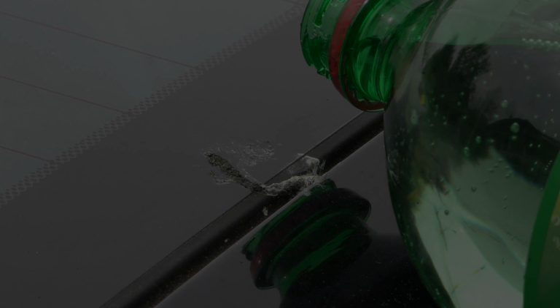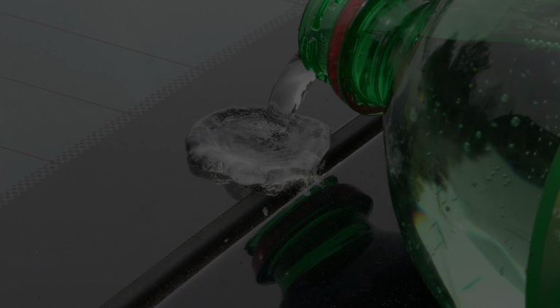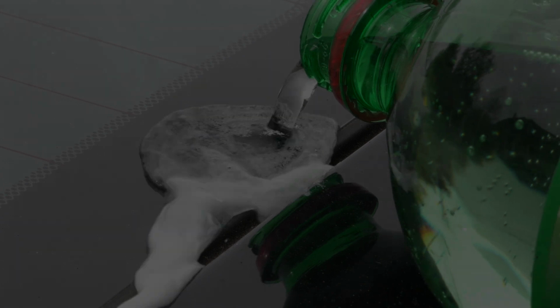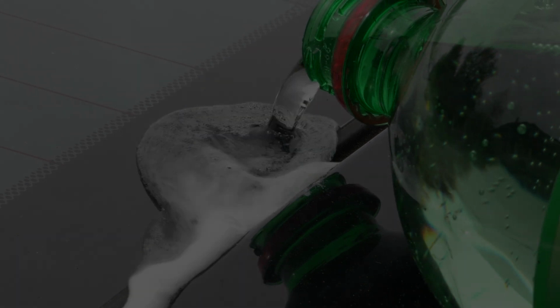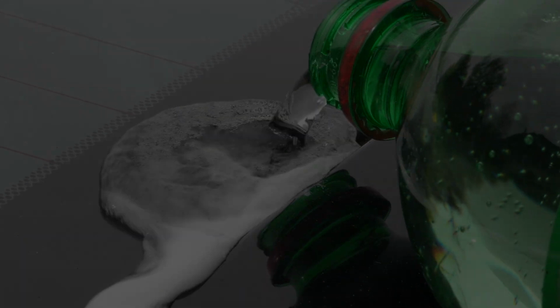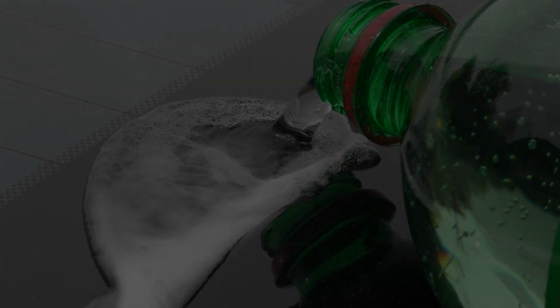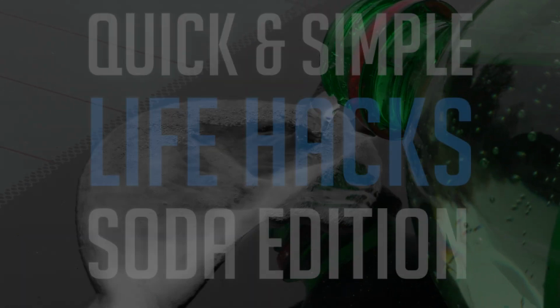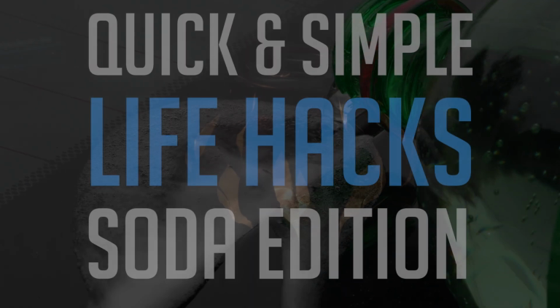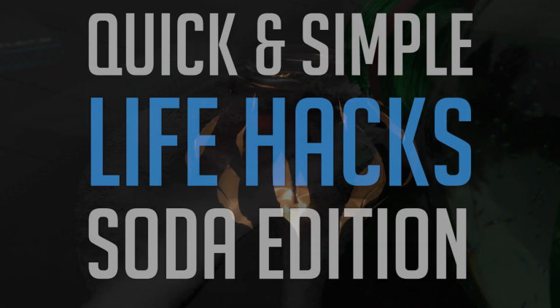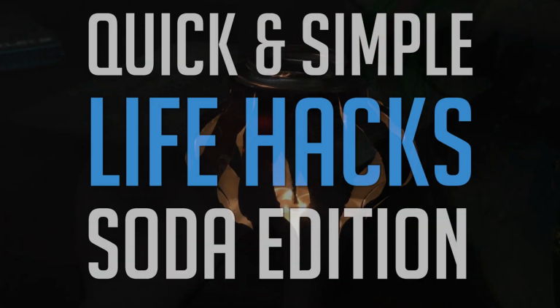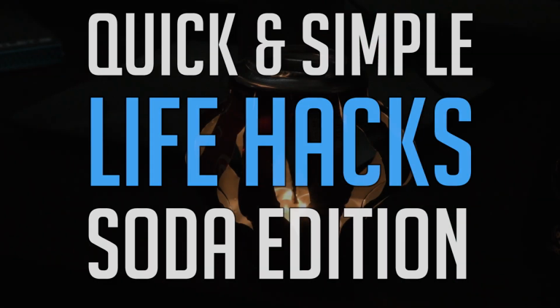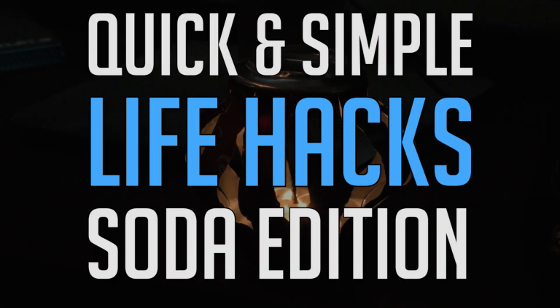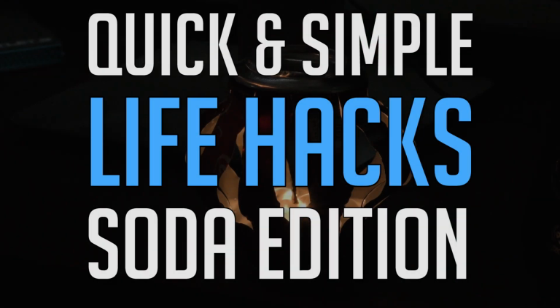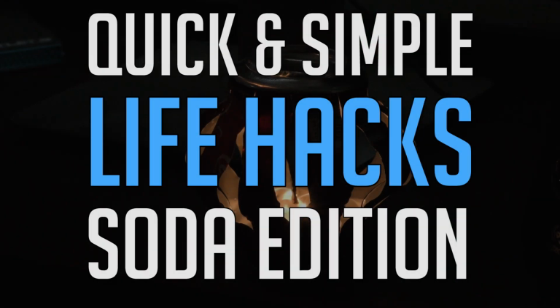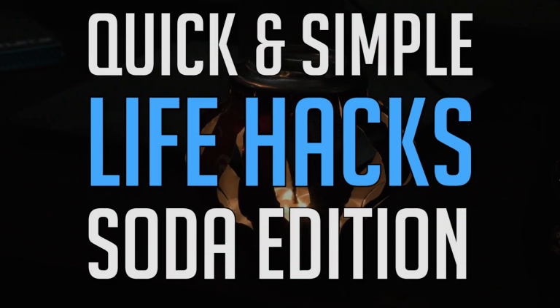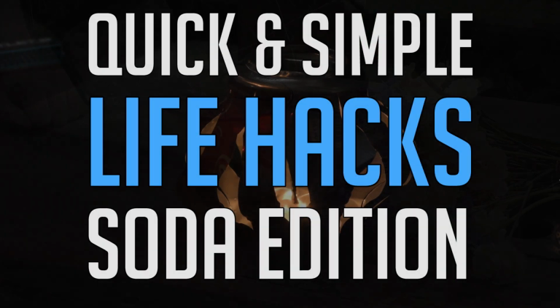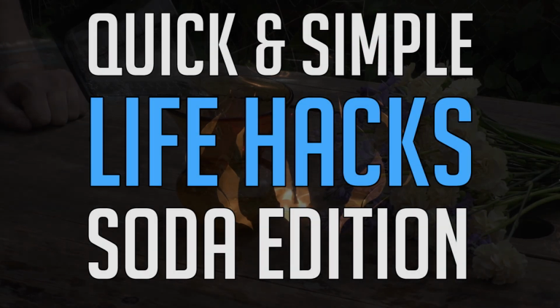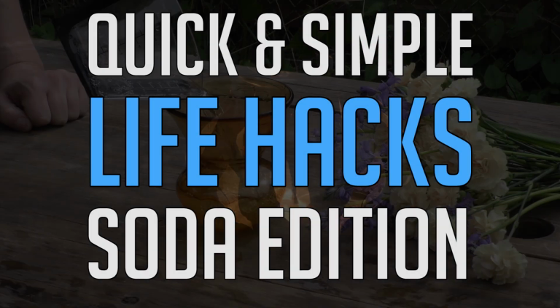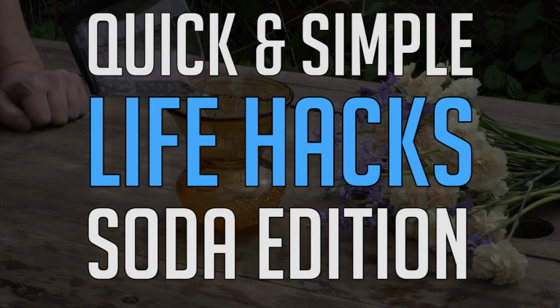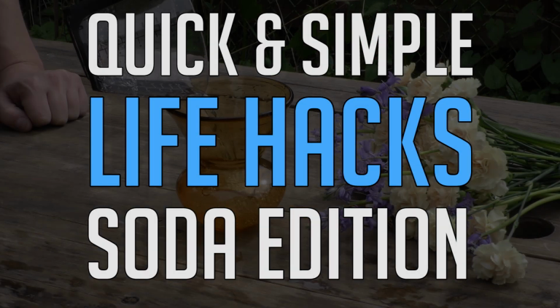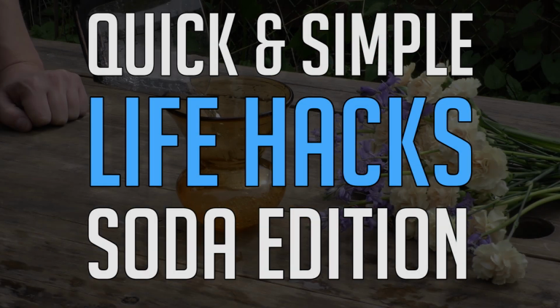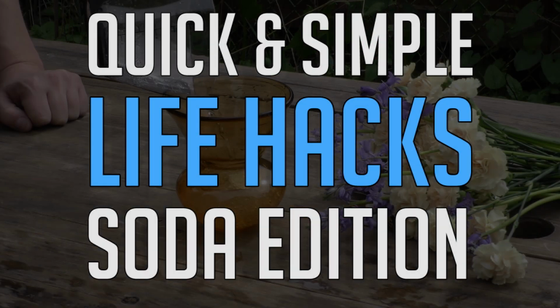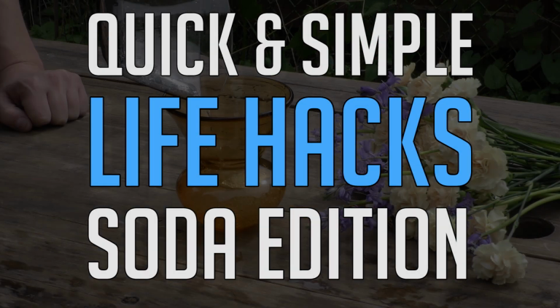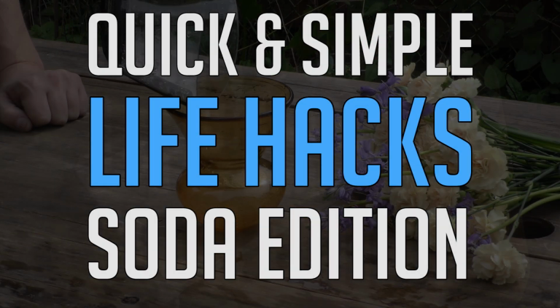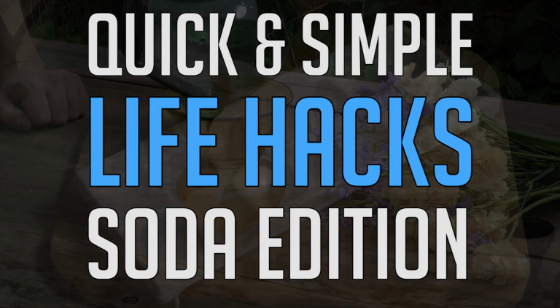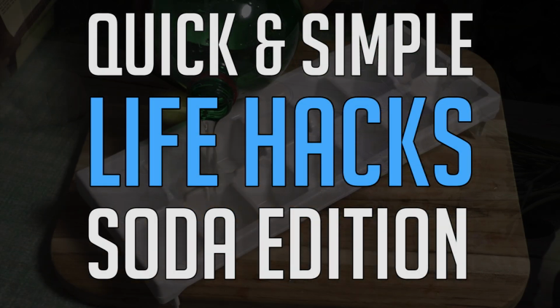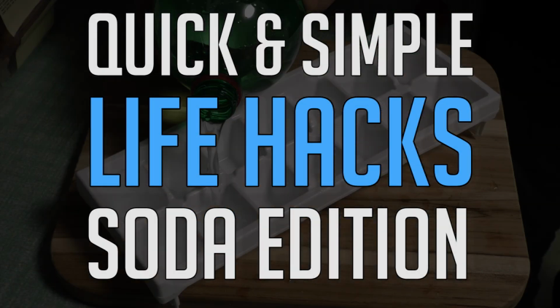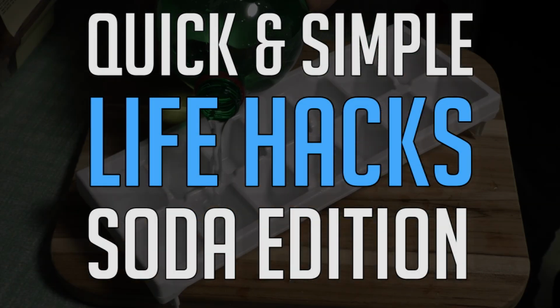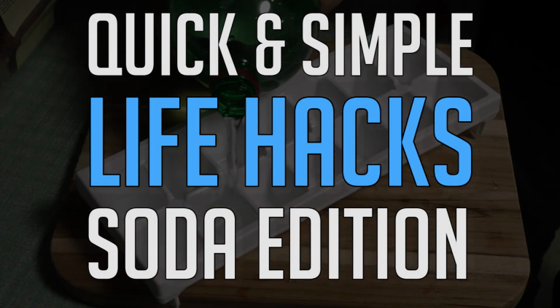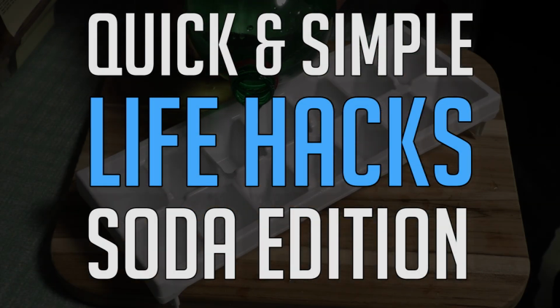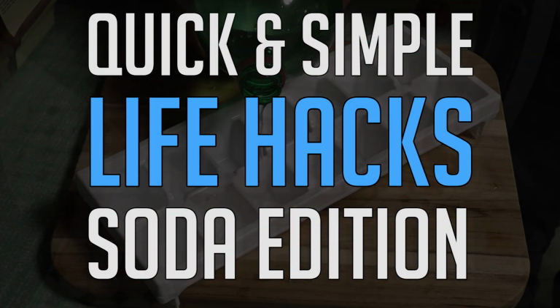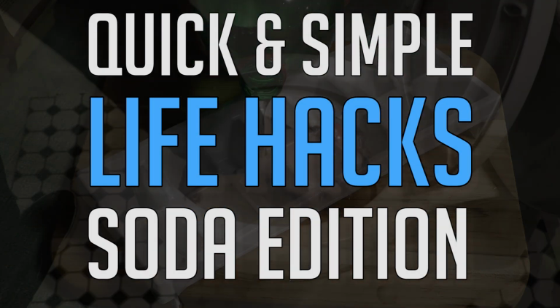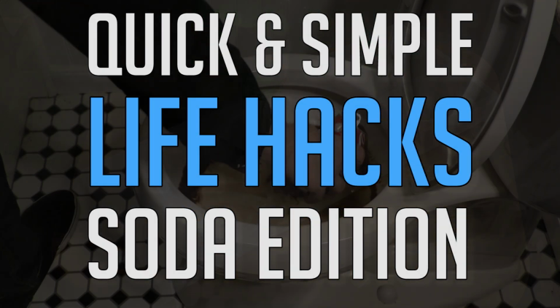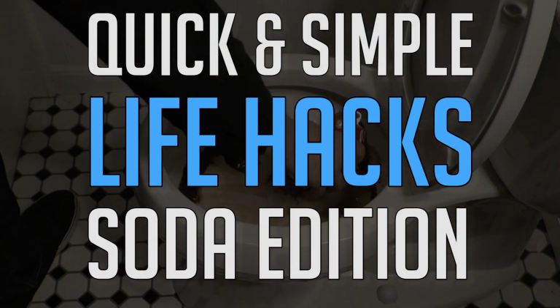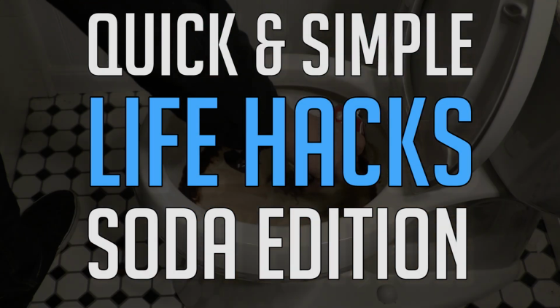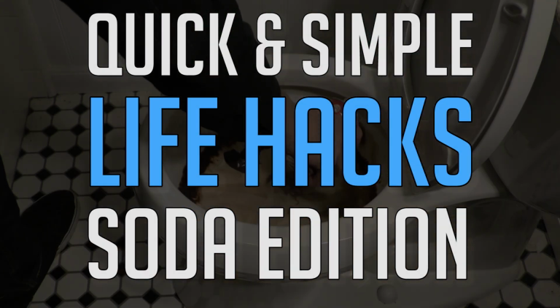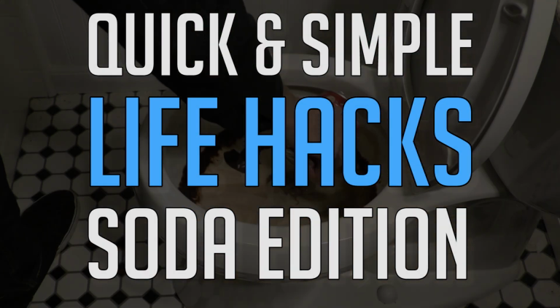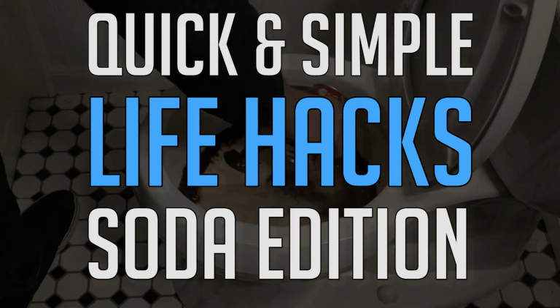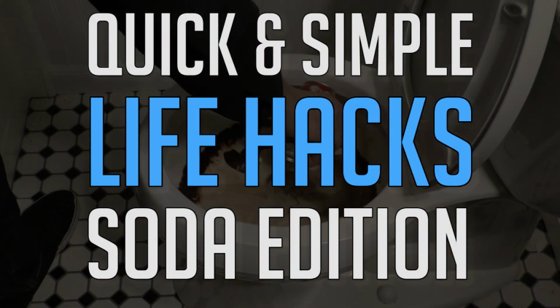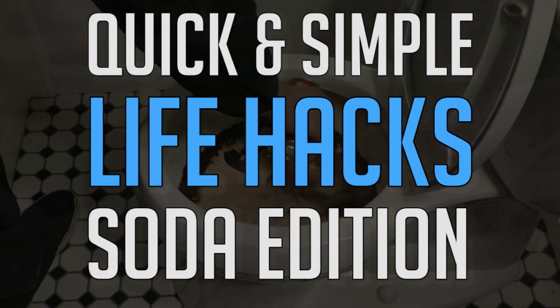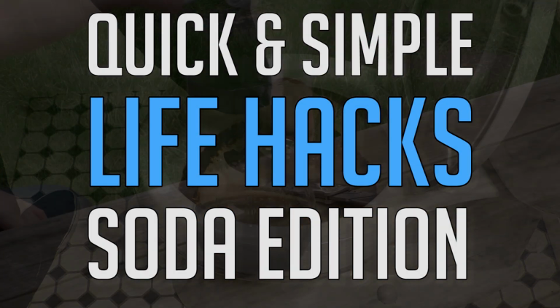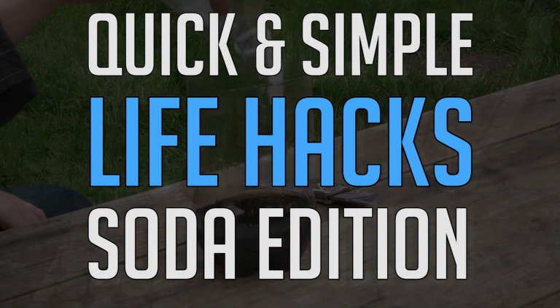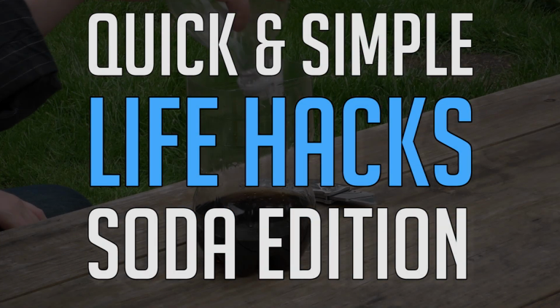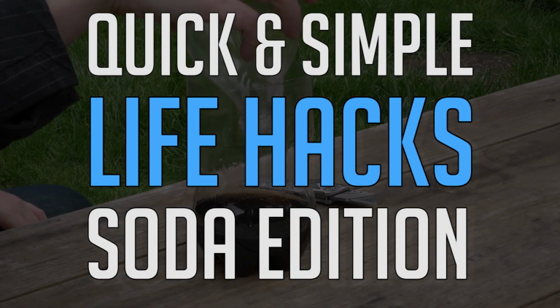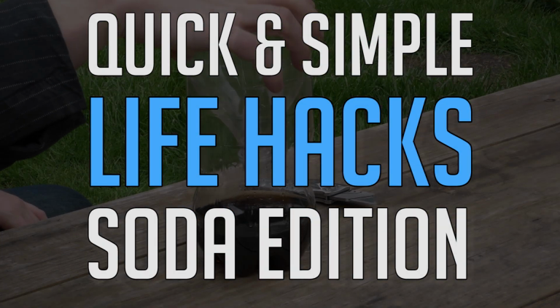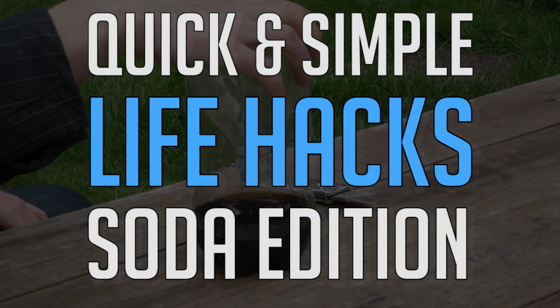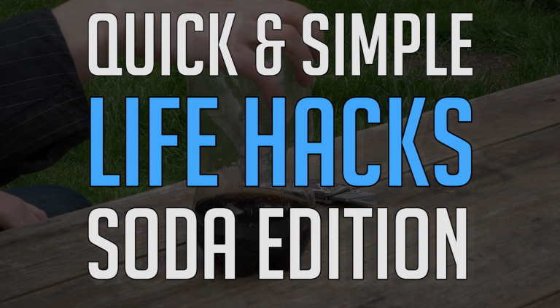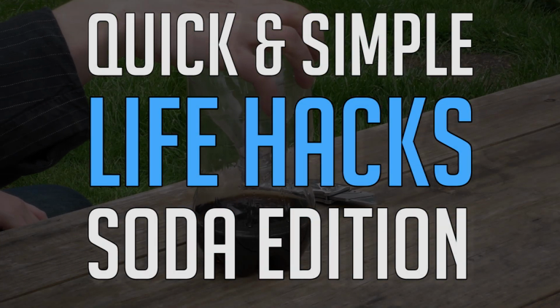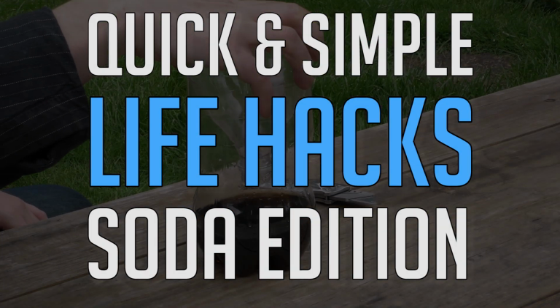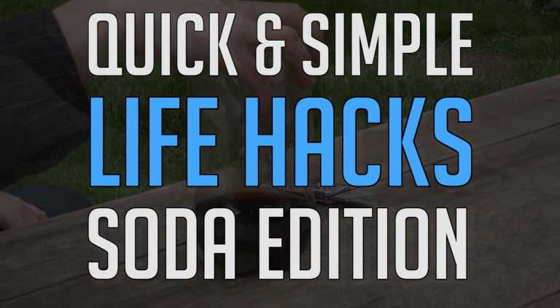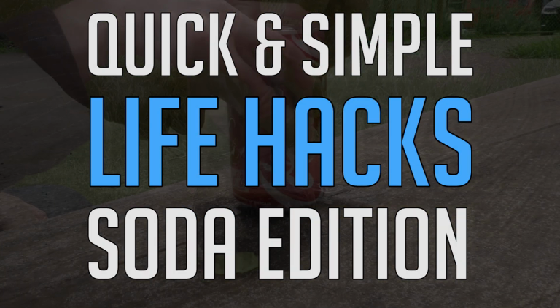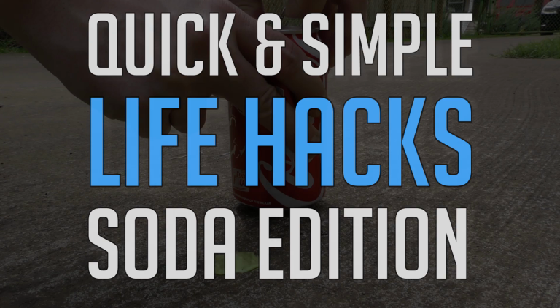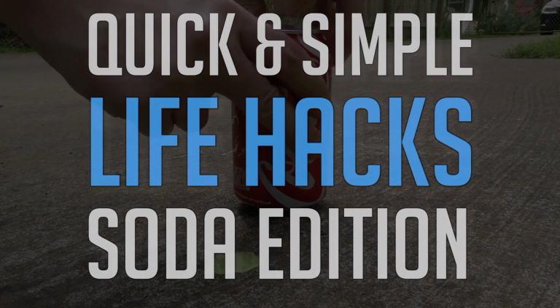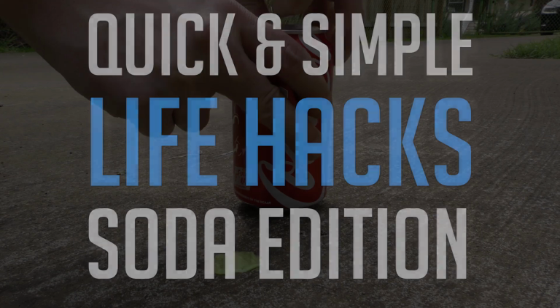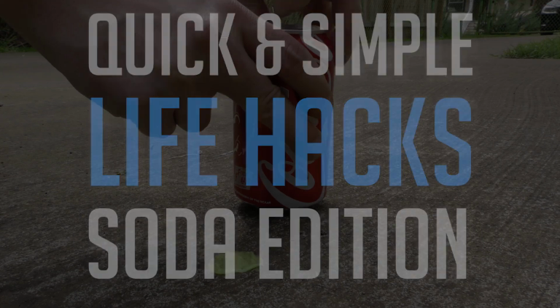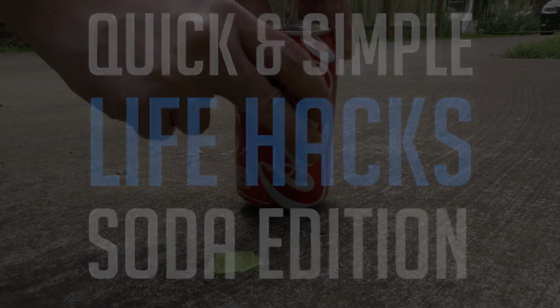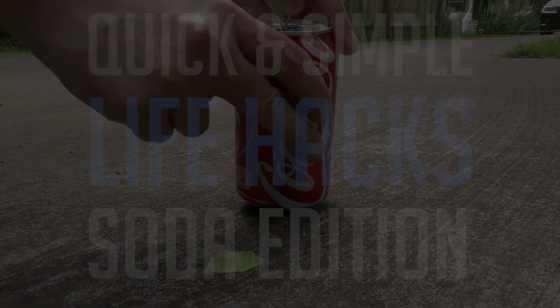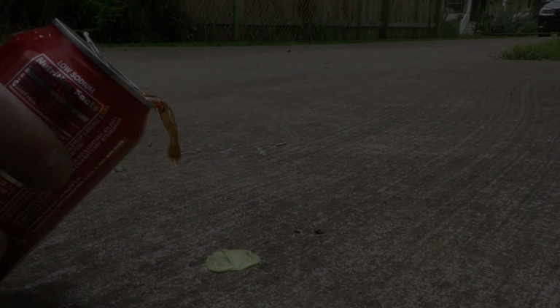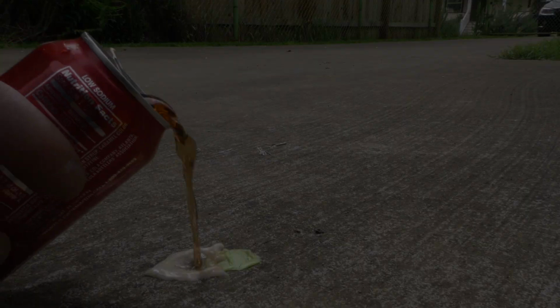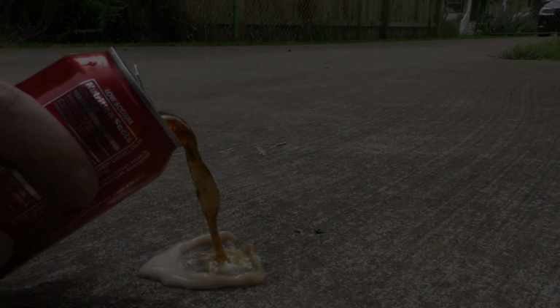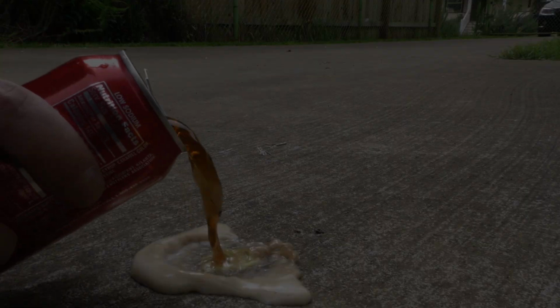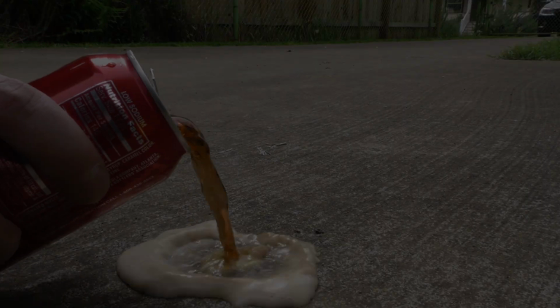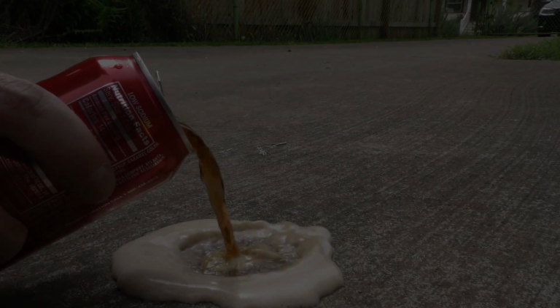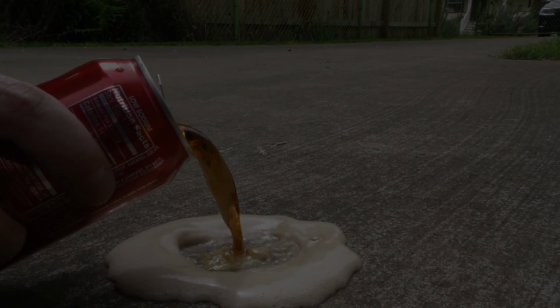Welcome to Quick and Simple Life Hacks, Soda Edition. We've got seven great tricks that won't clog your arteries, so let's crack those cans and get moving.